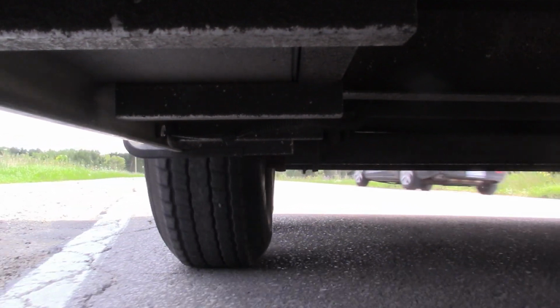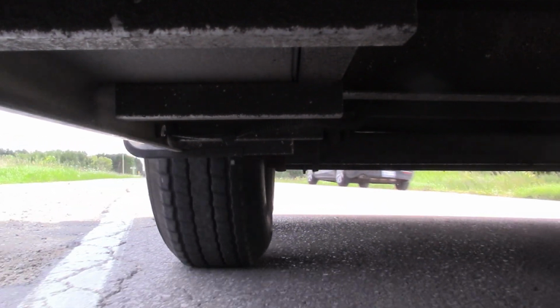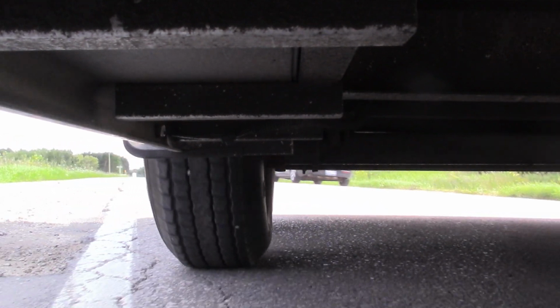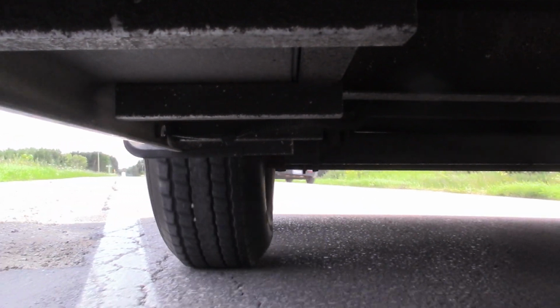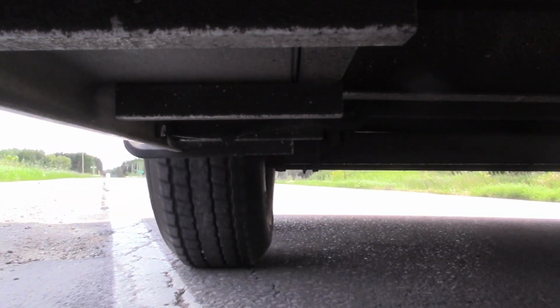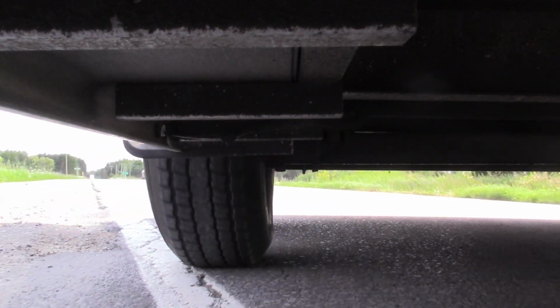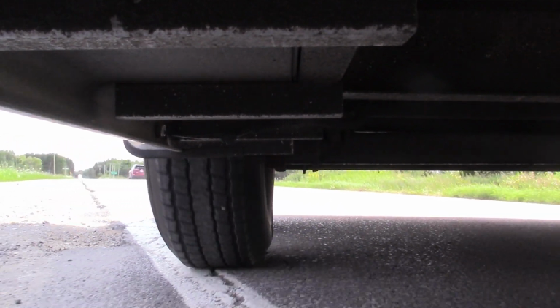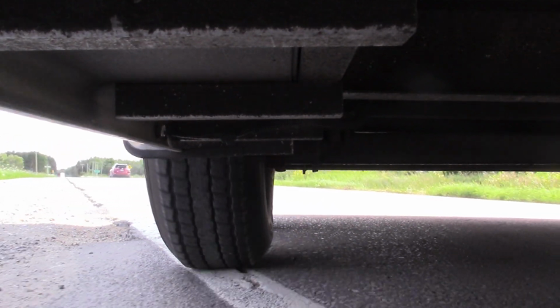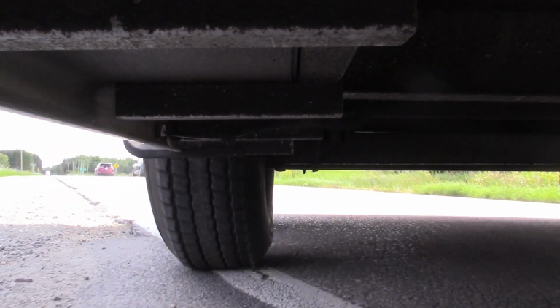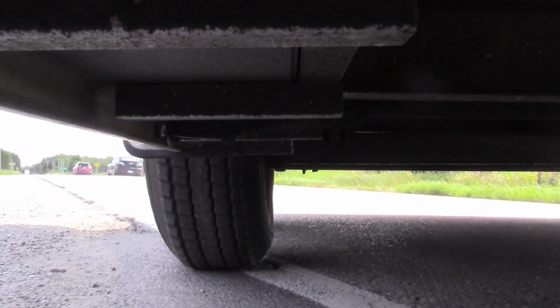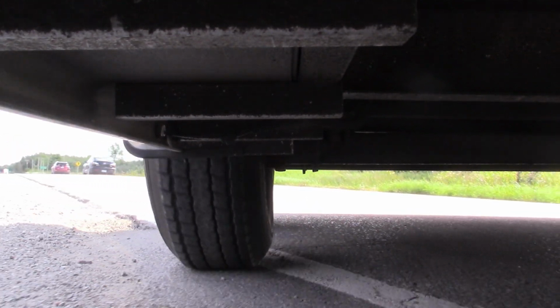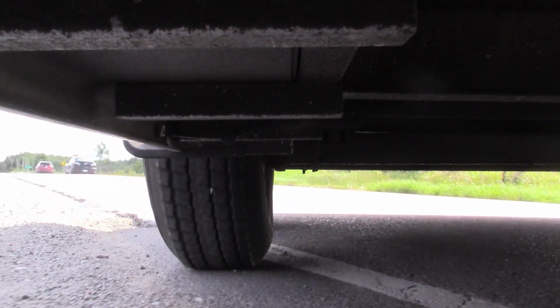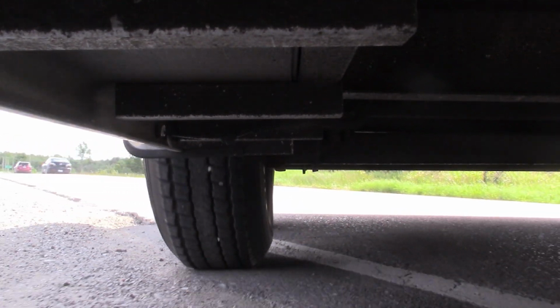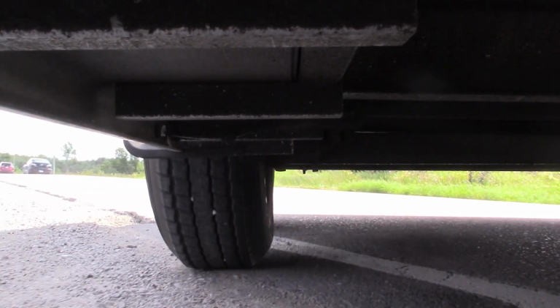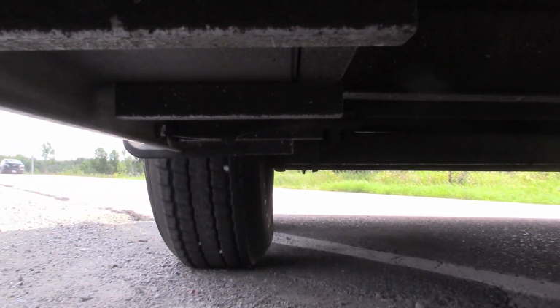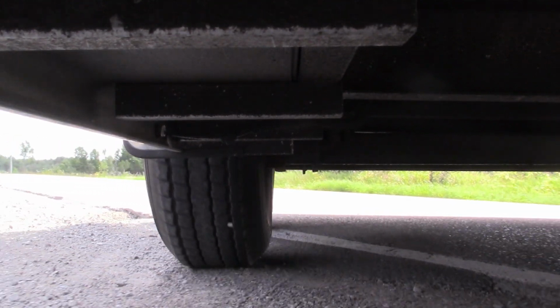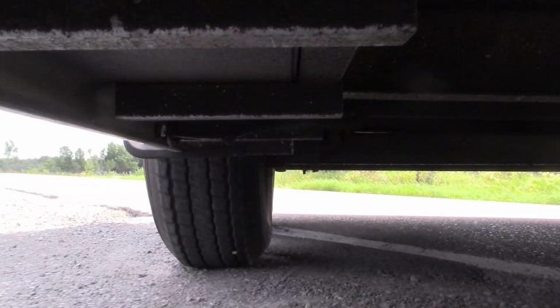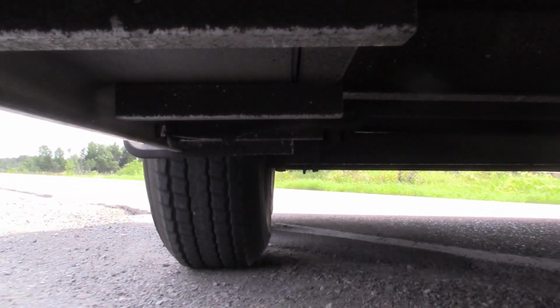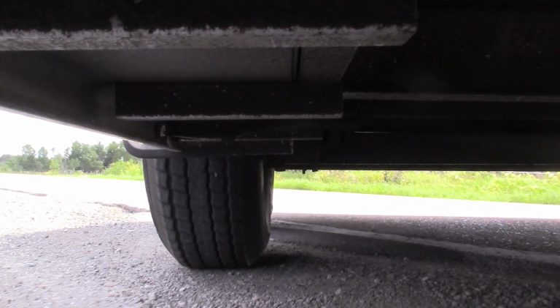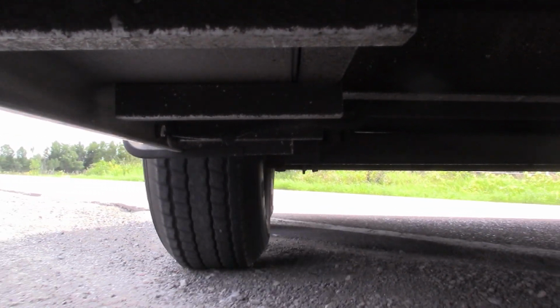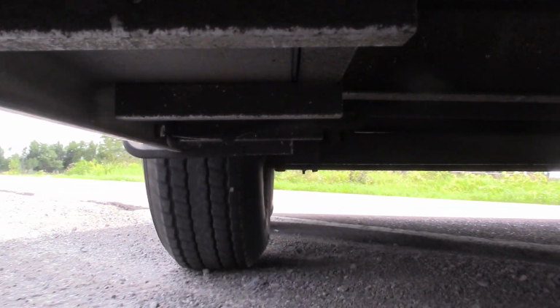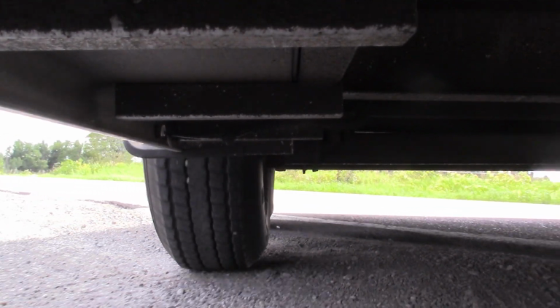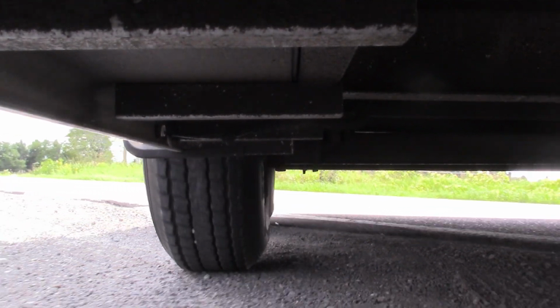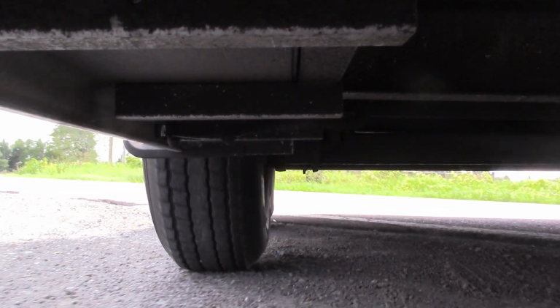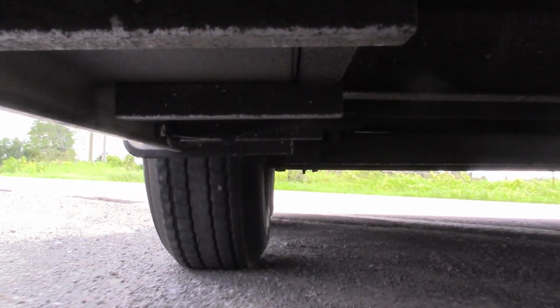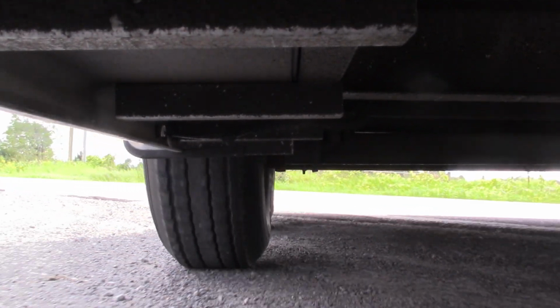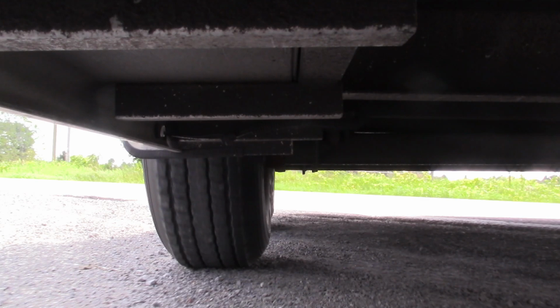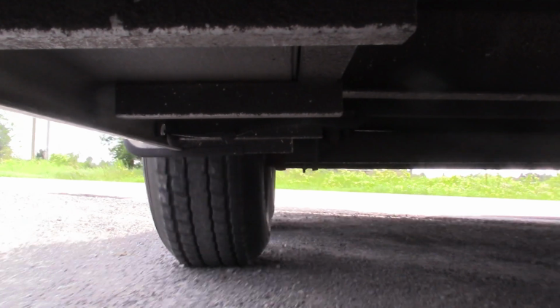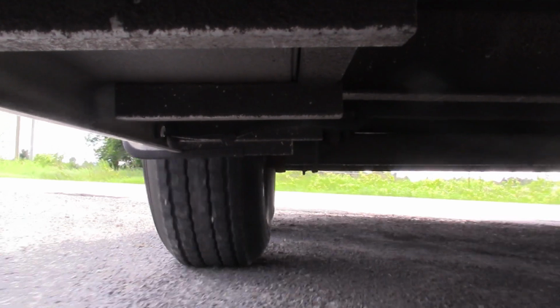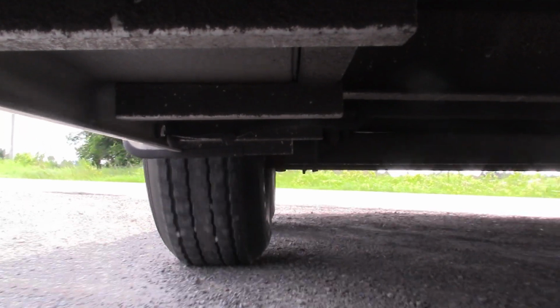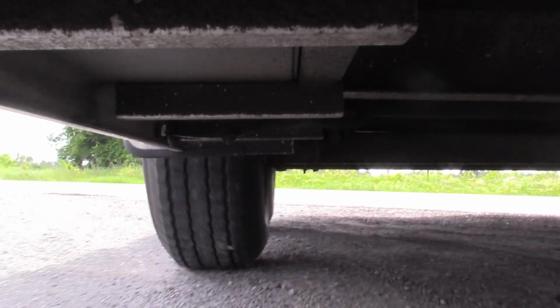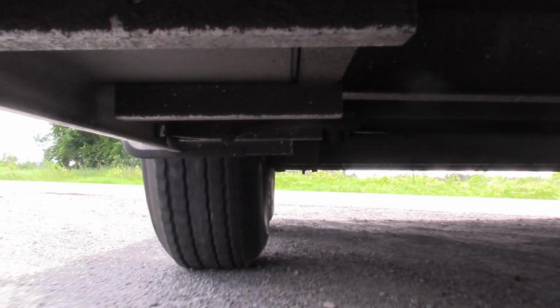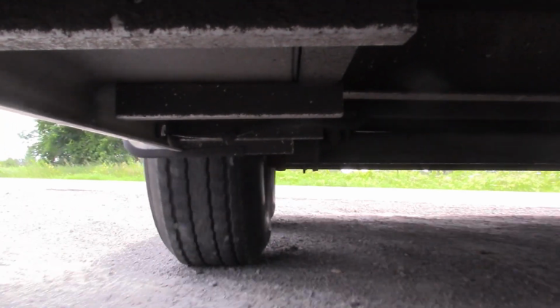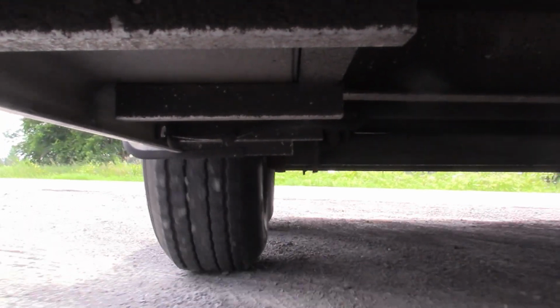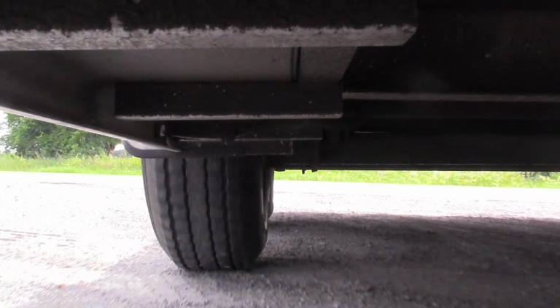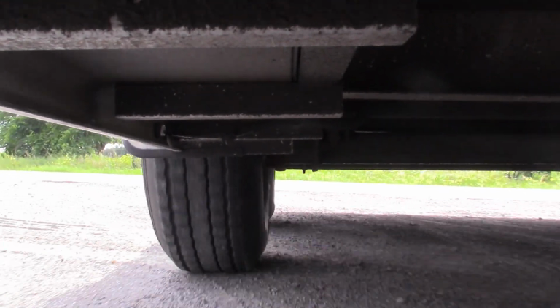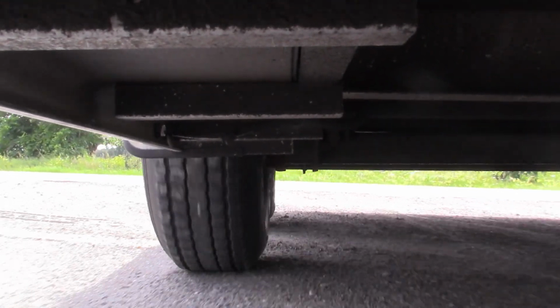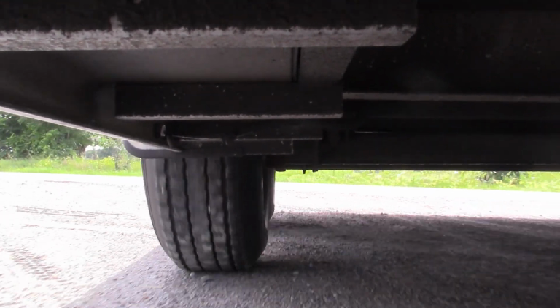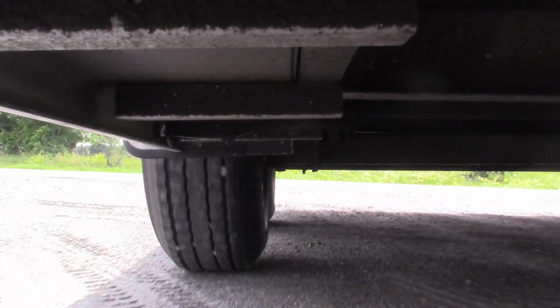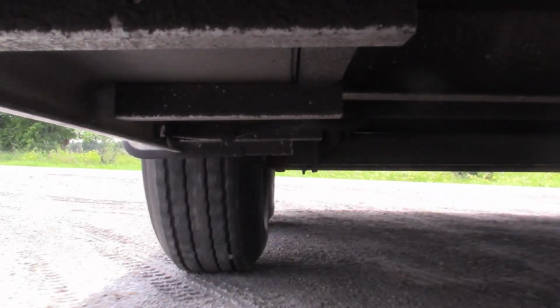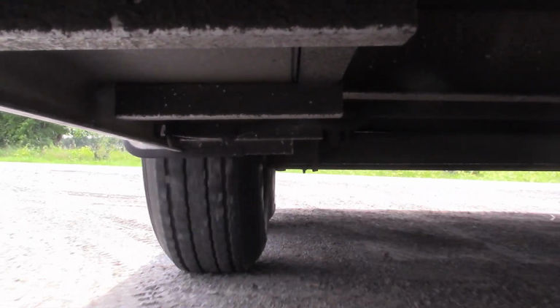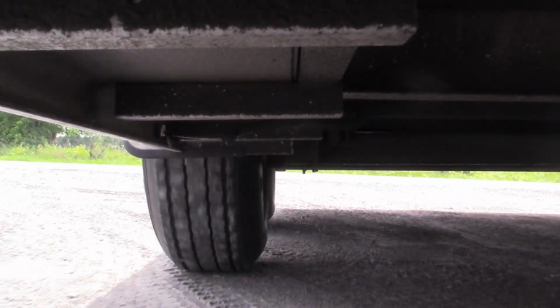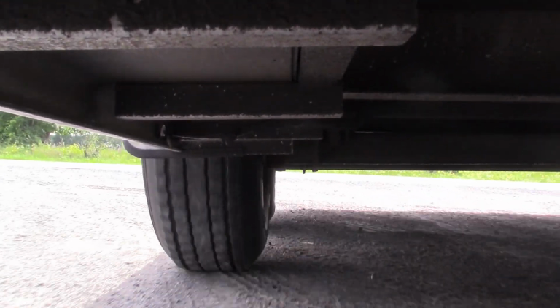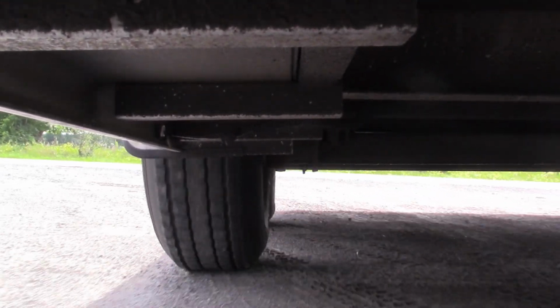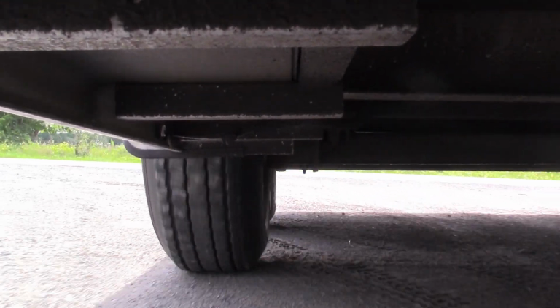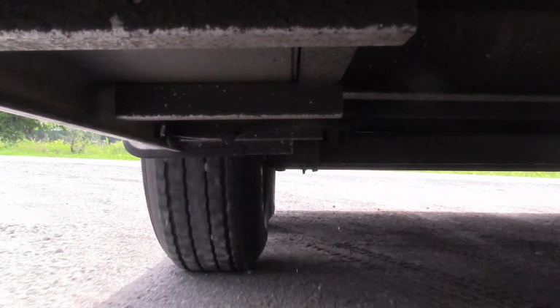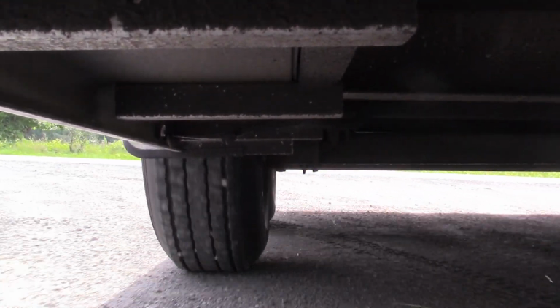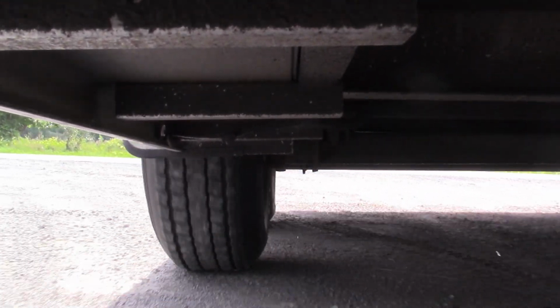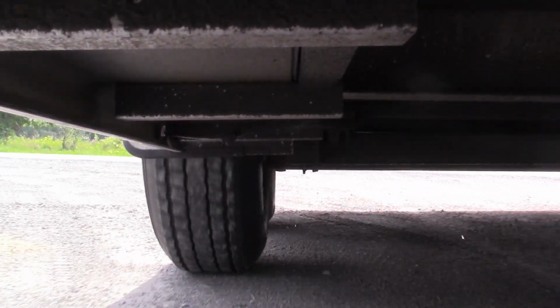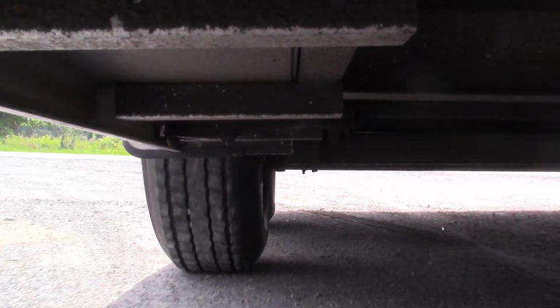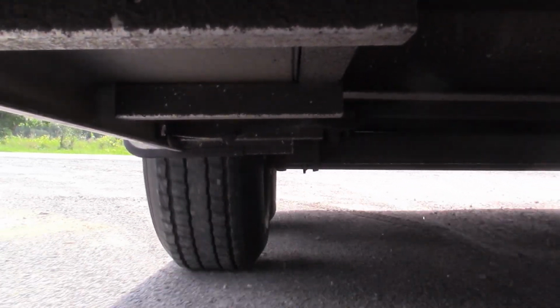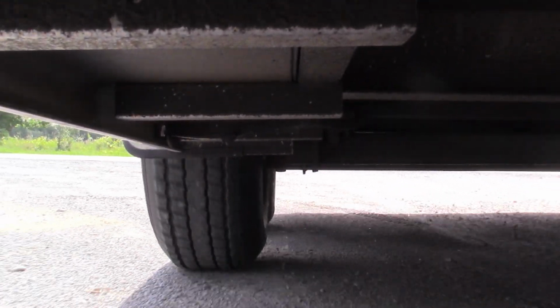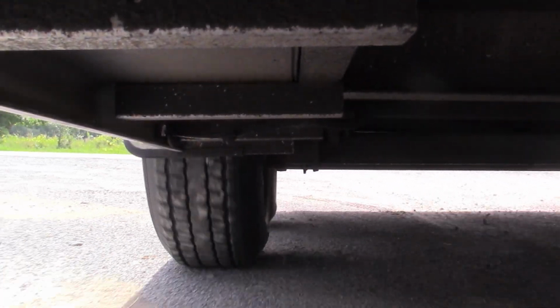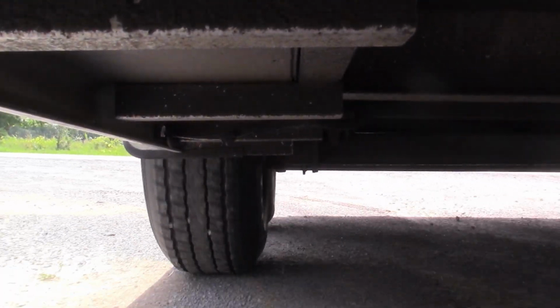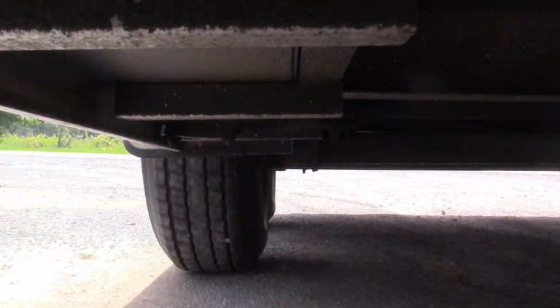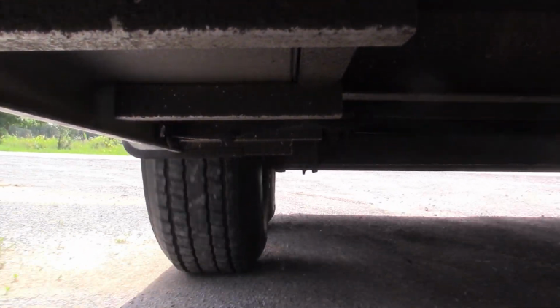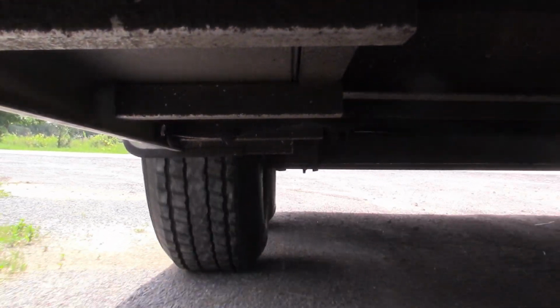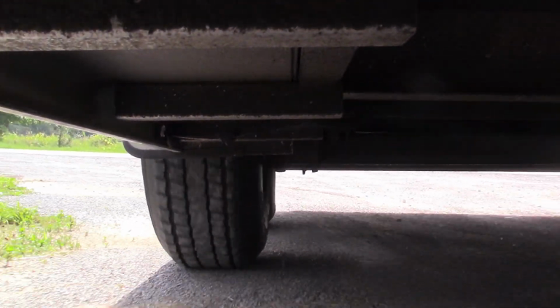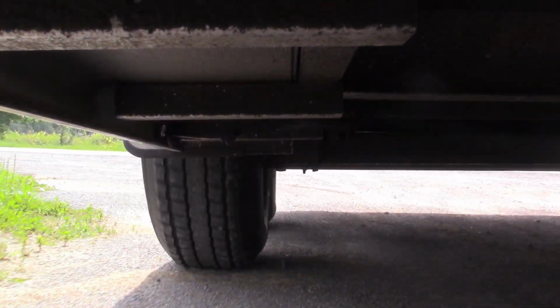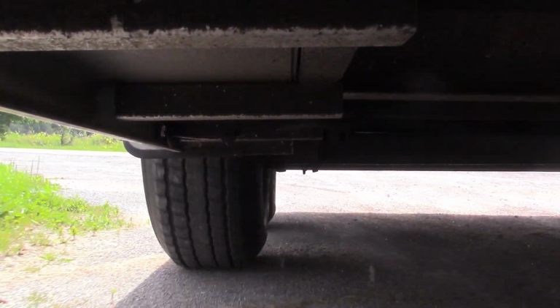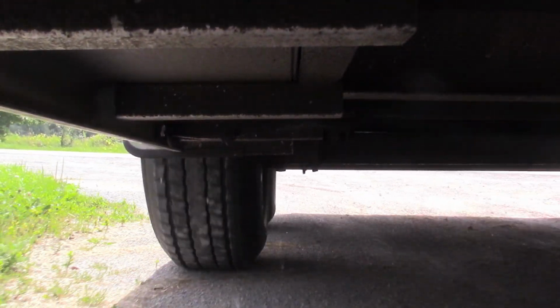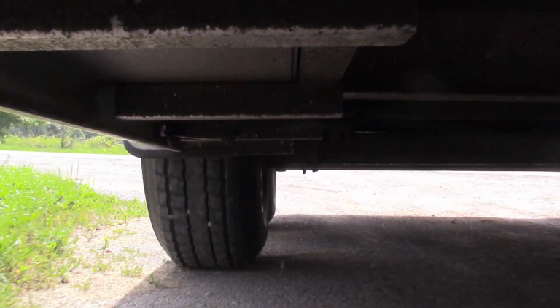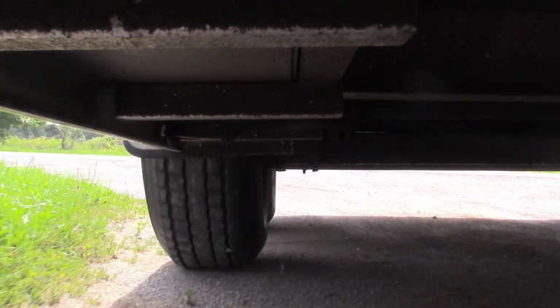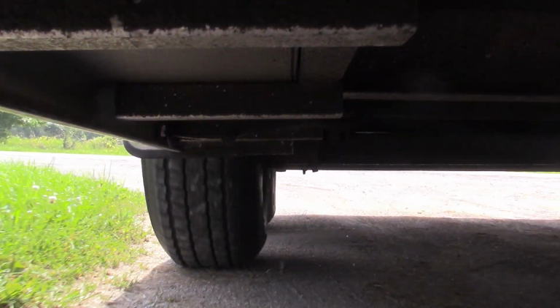Notice the amount of deflection in the tire and how it snaps back over when we leave the pavement and get onto the gravel driveway.